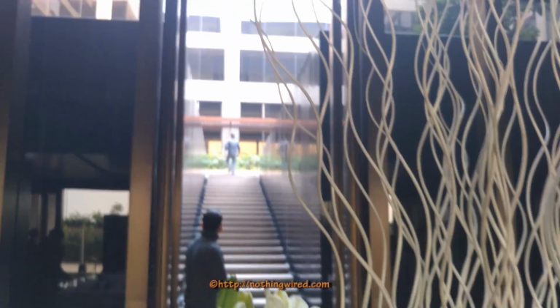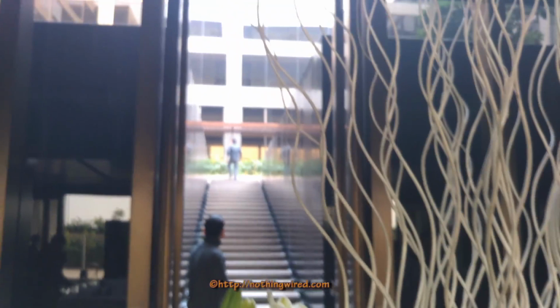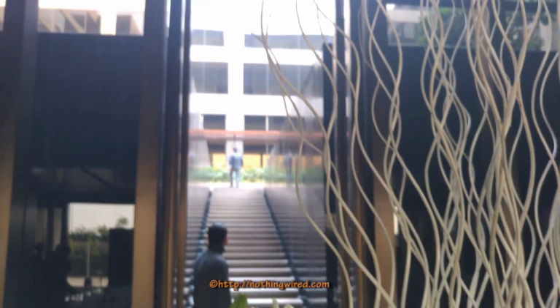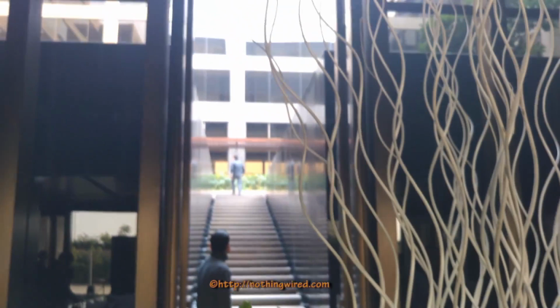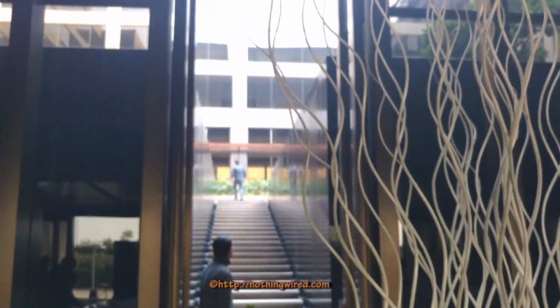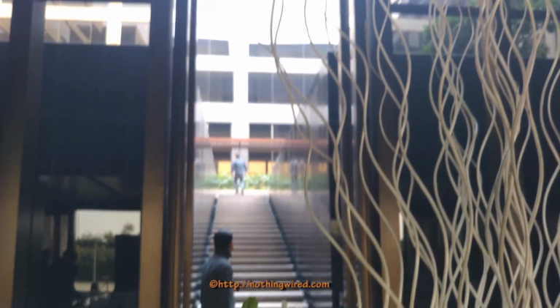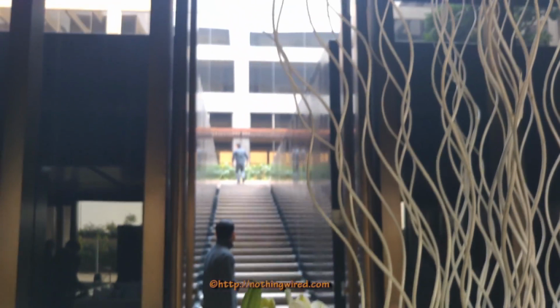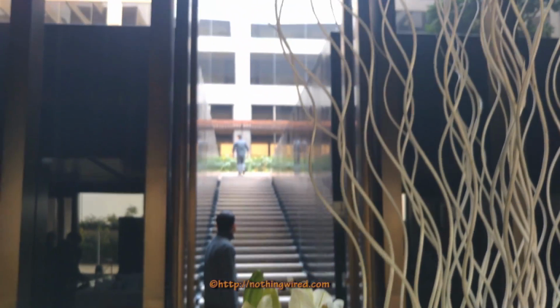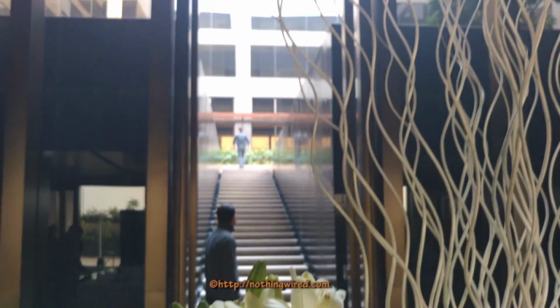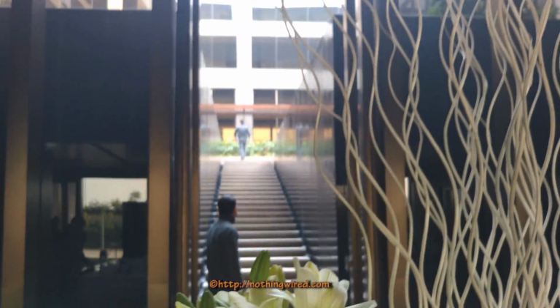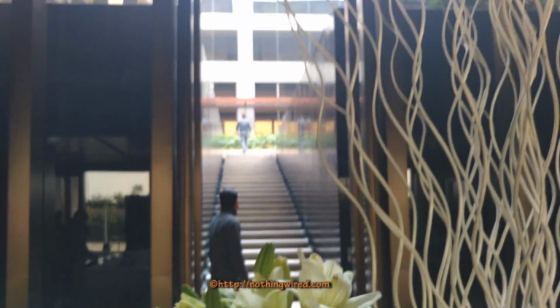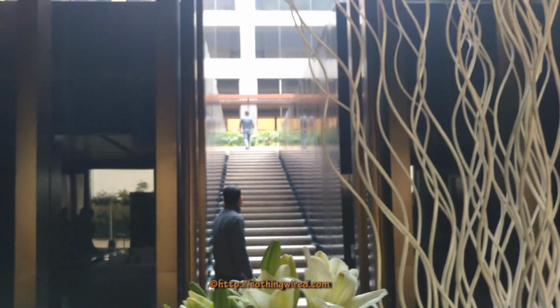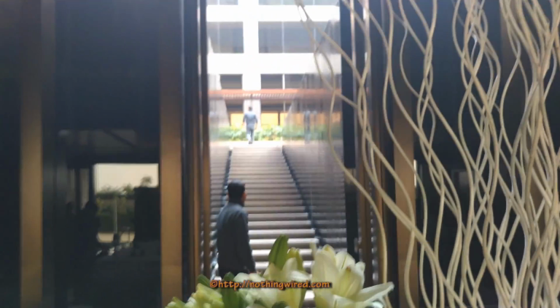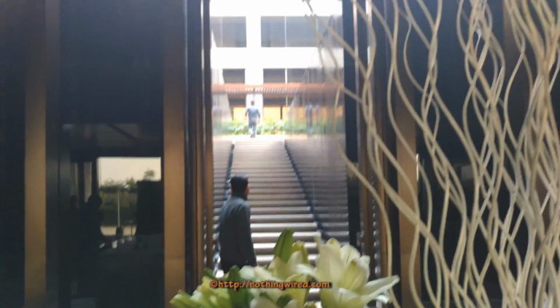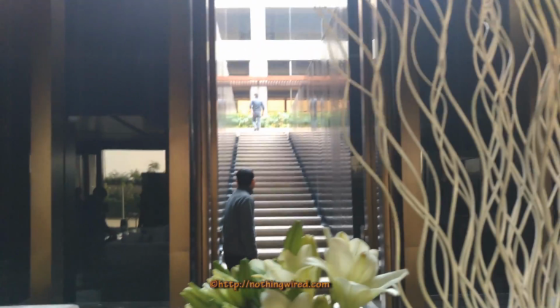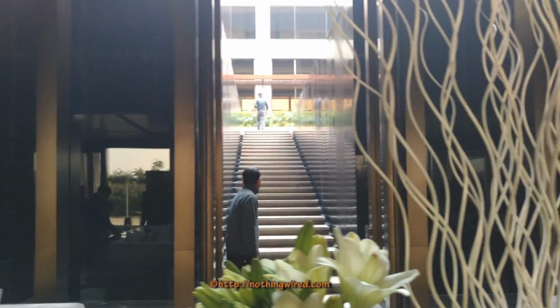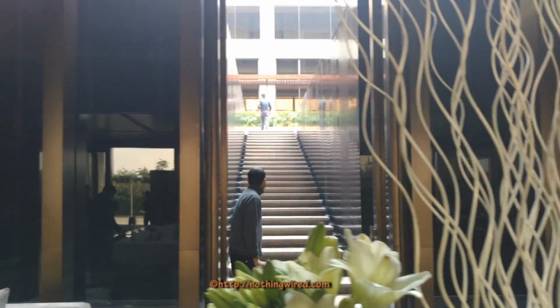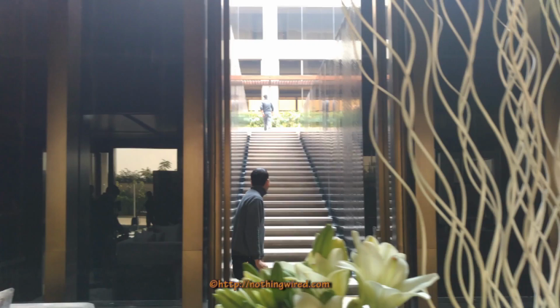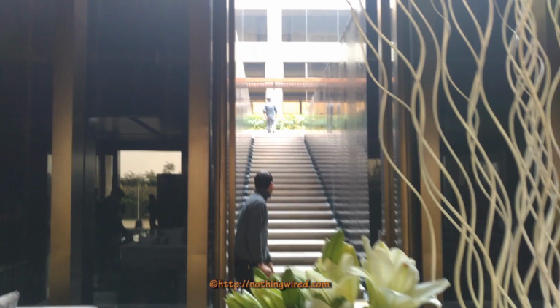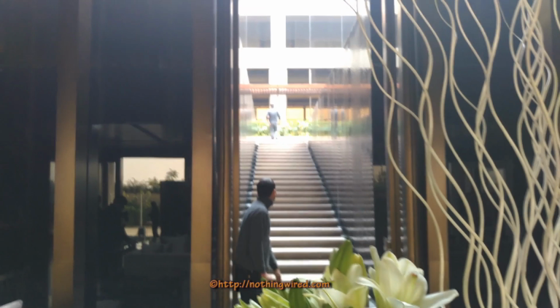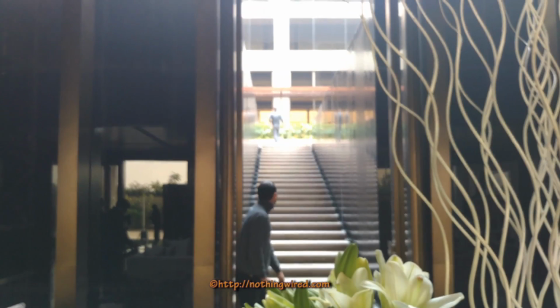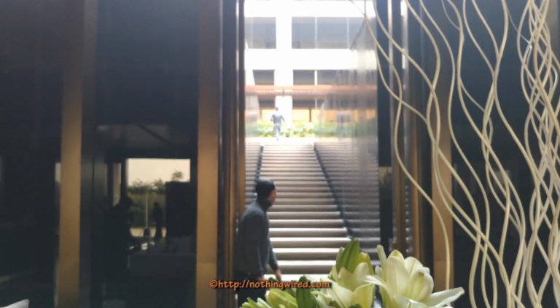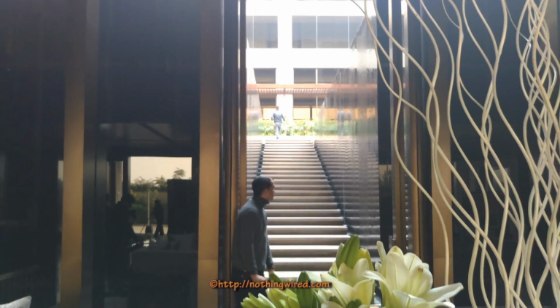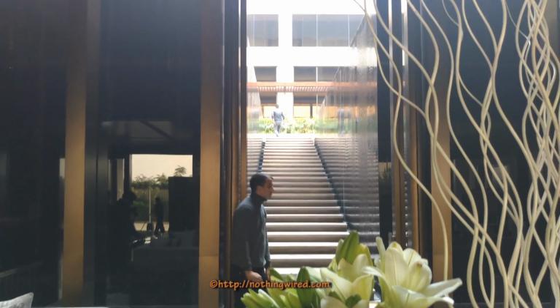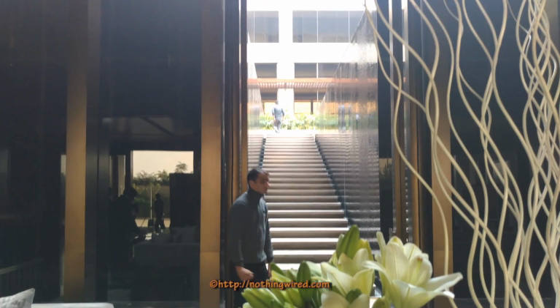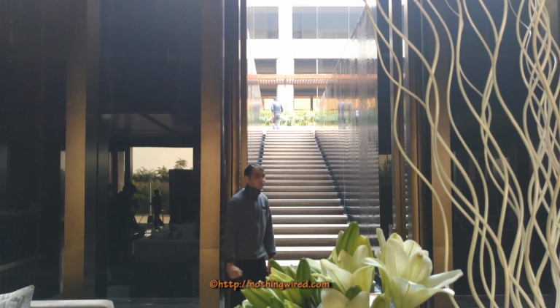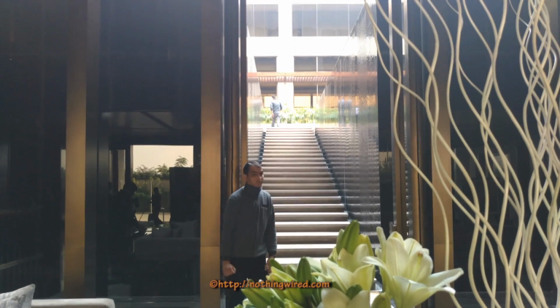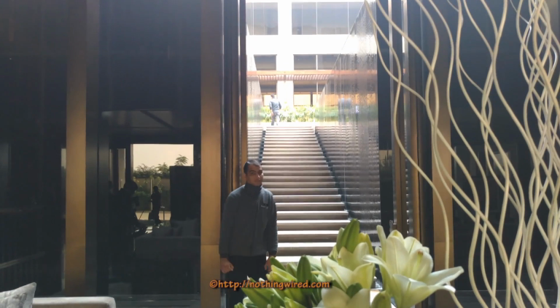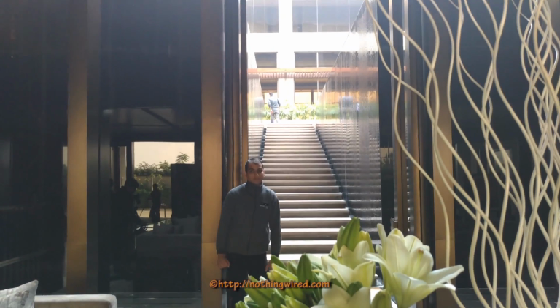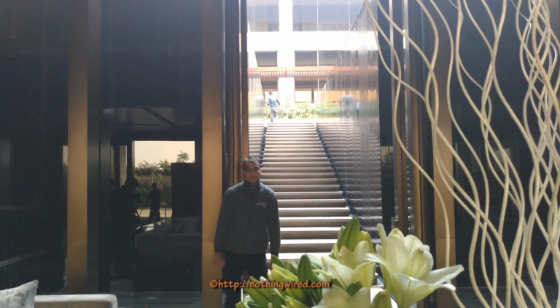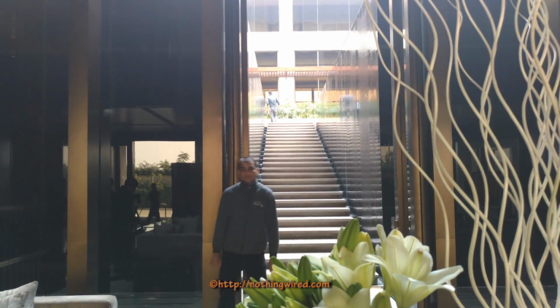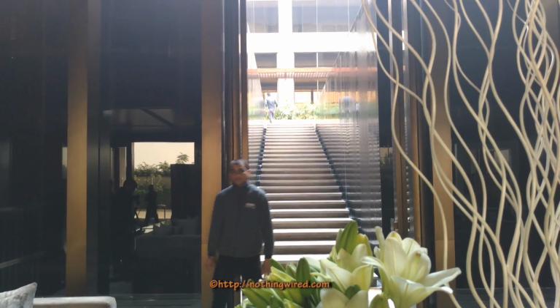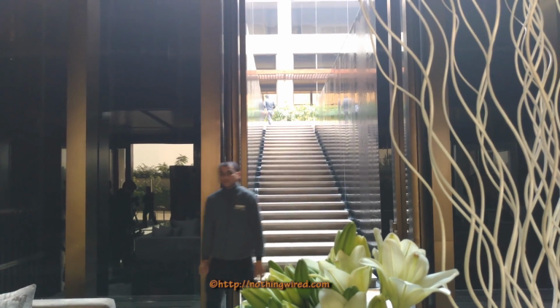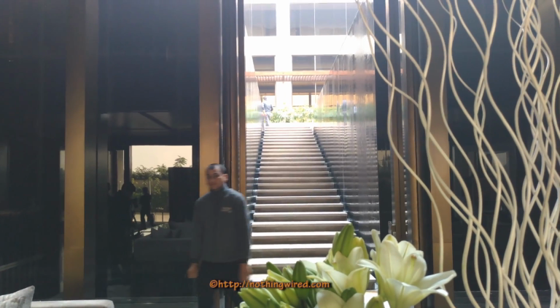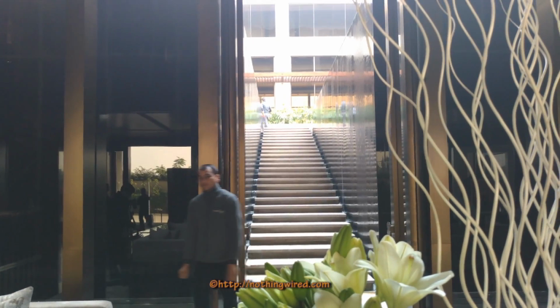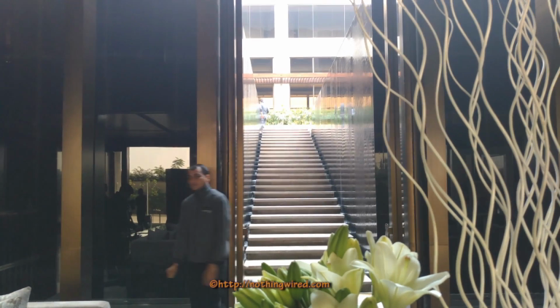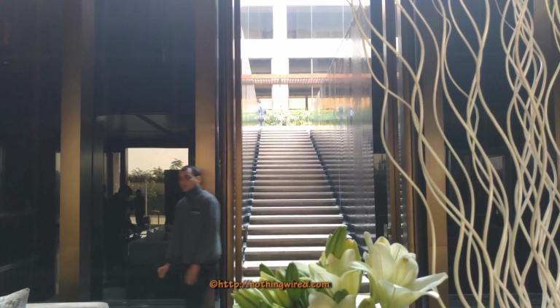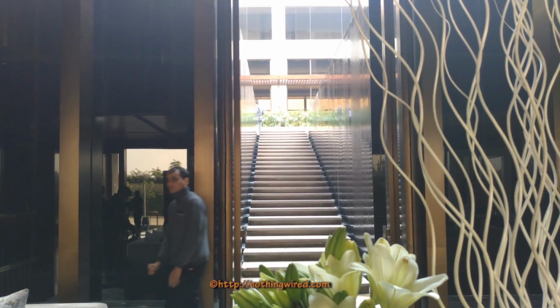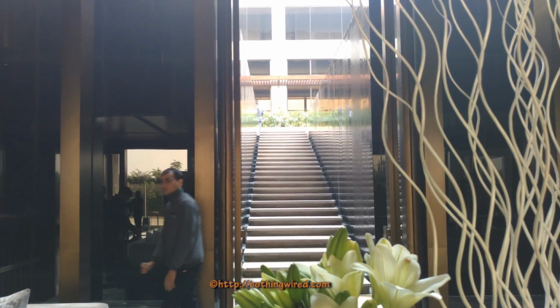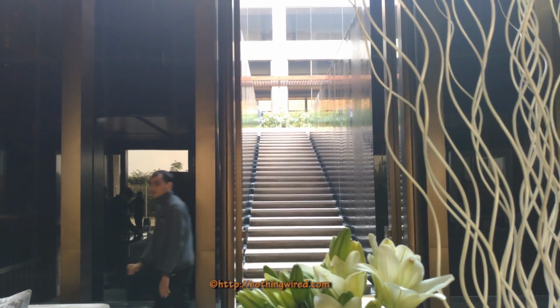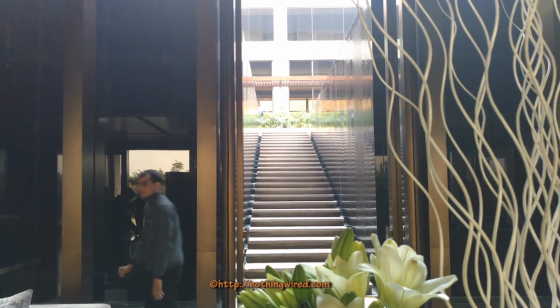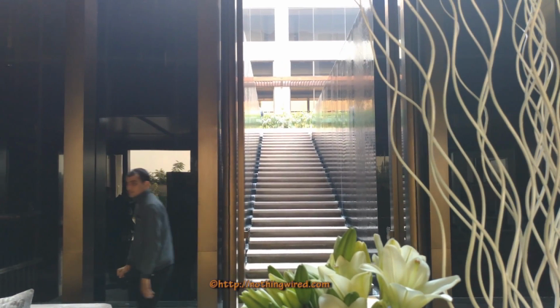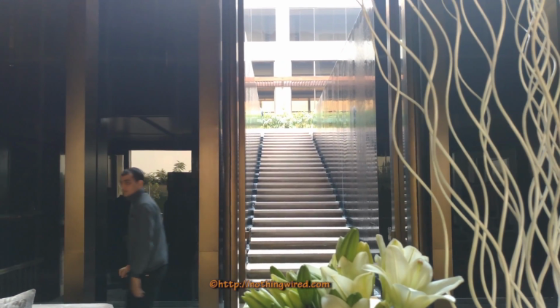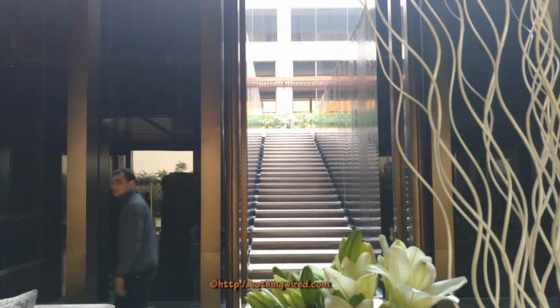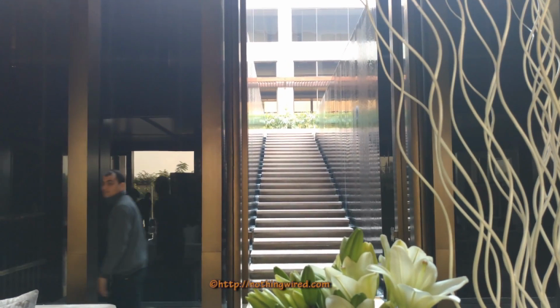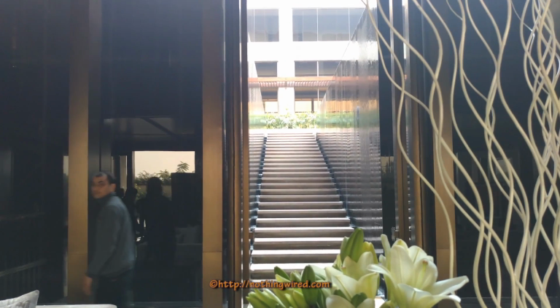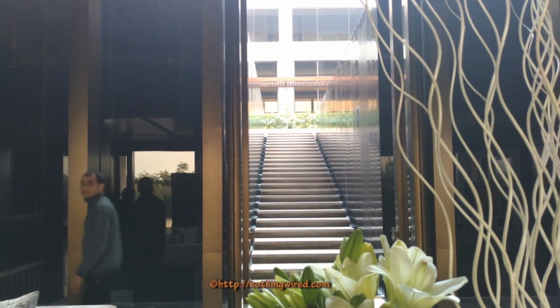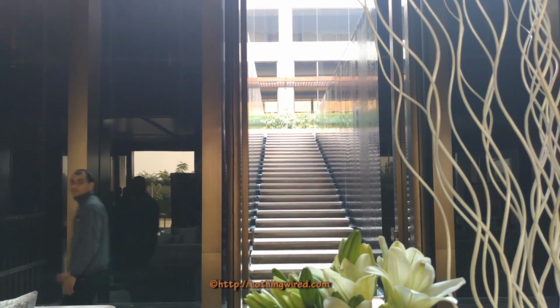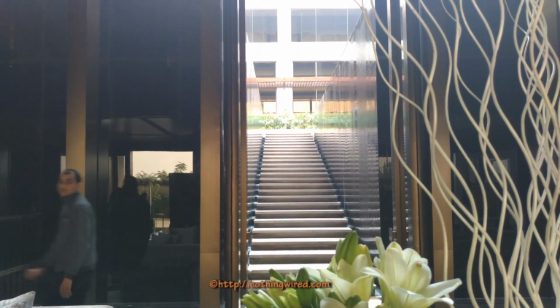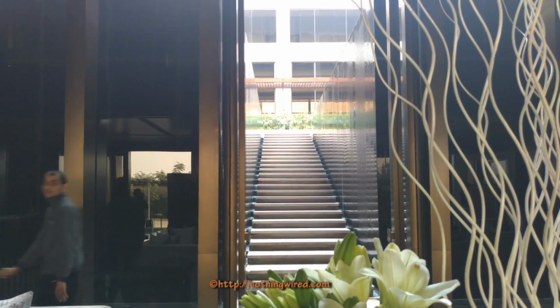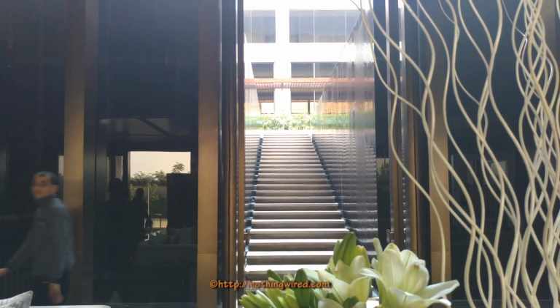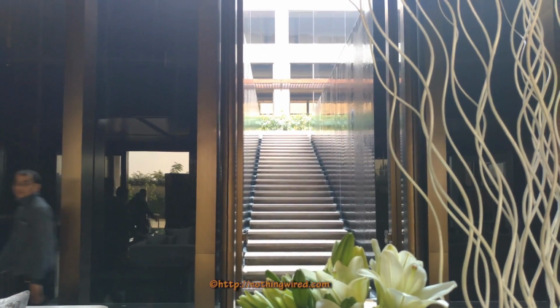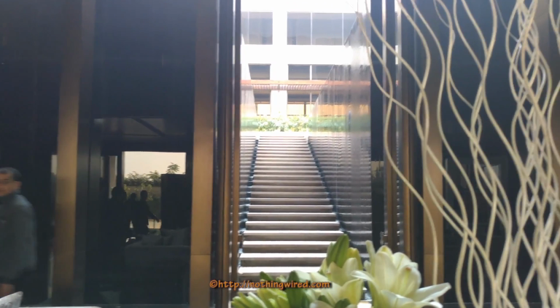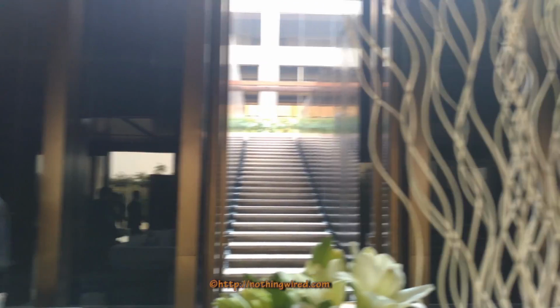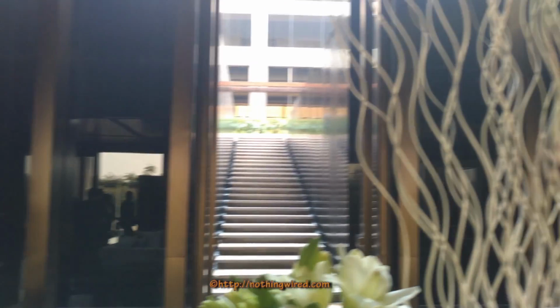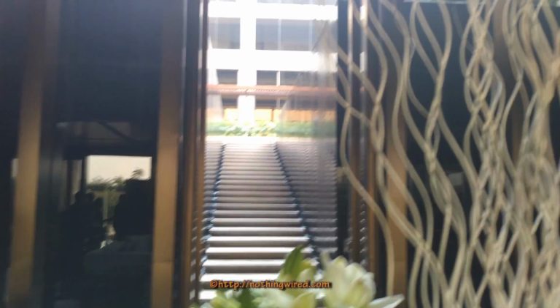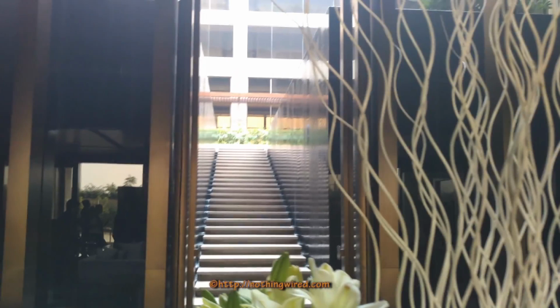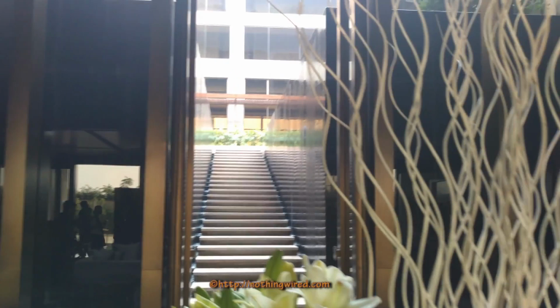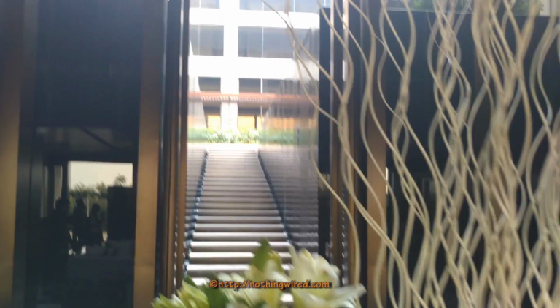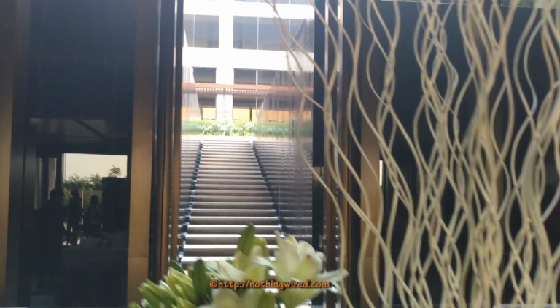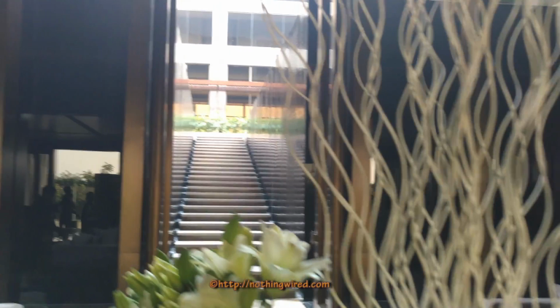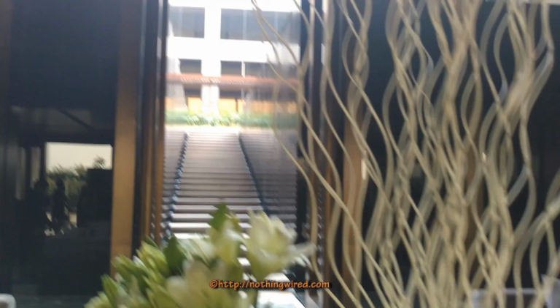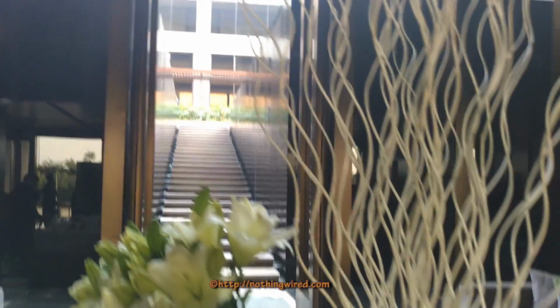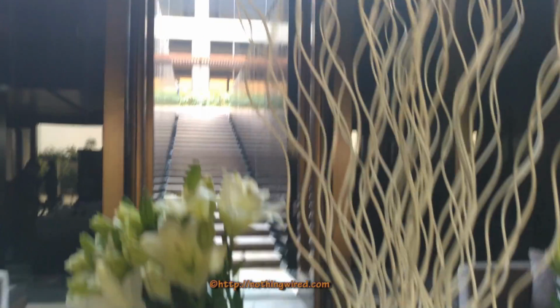Now if you can see, the dynamic range is also quite good — you can see the details in the shadow areas as well.